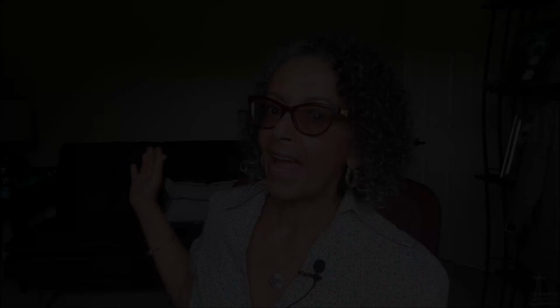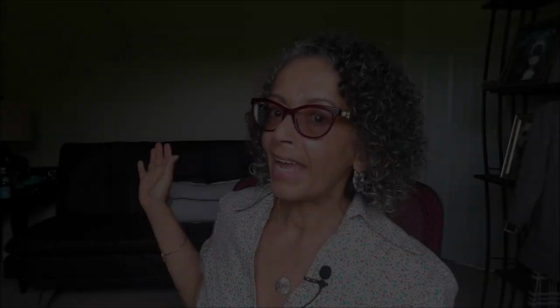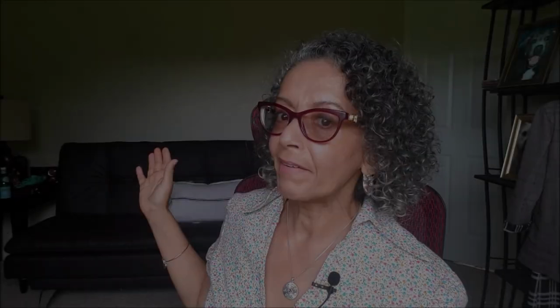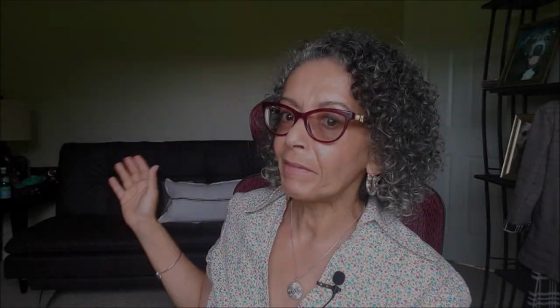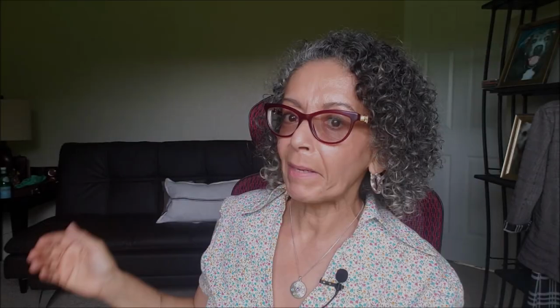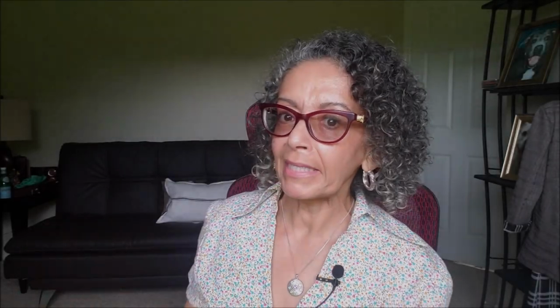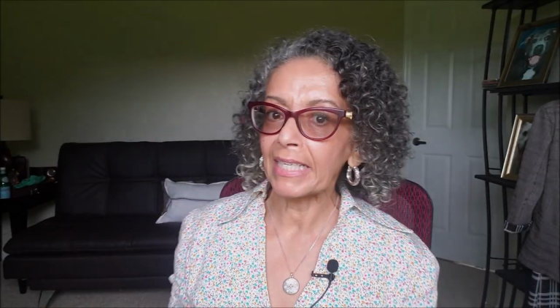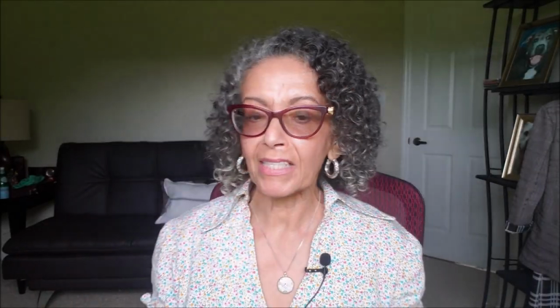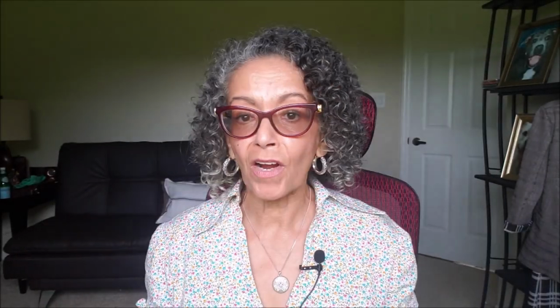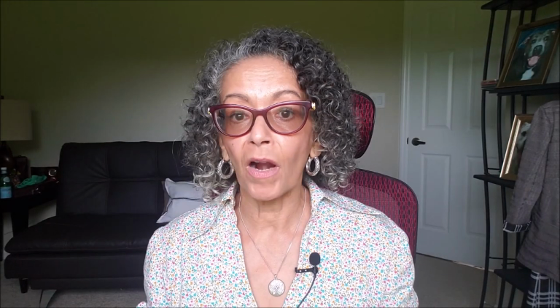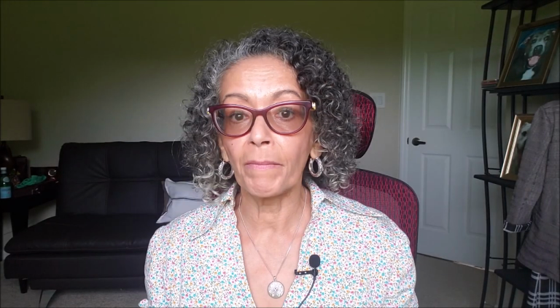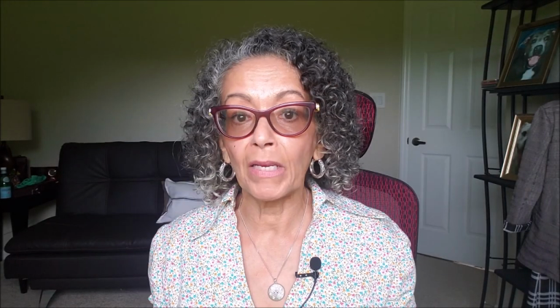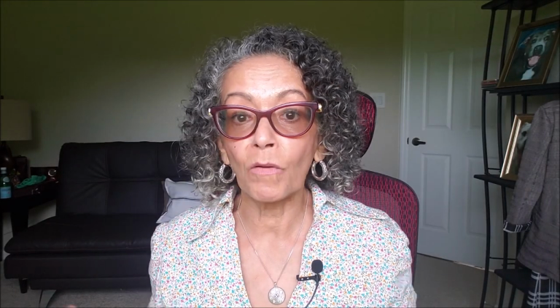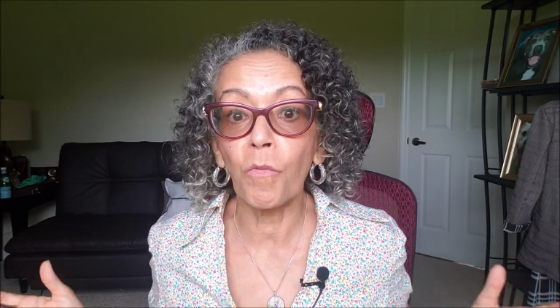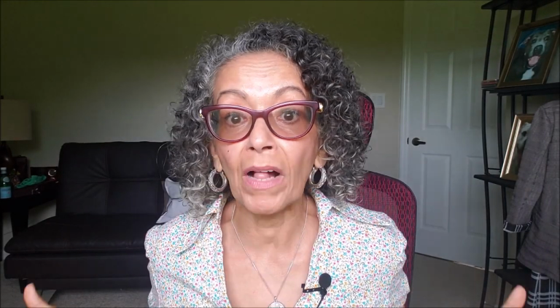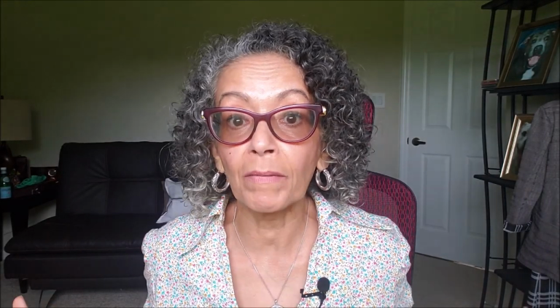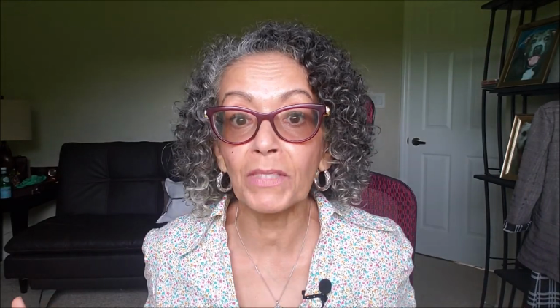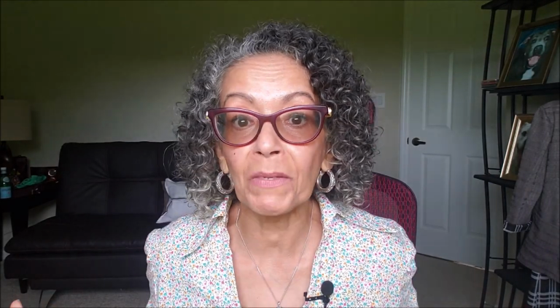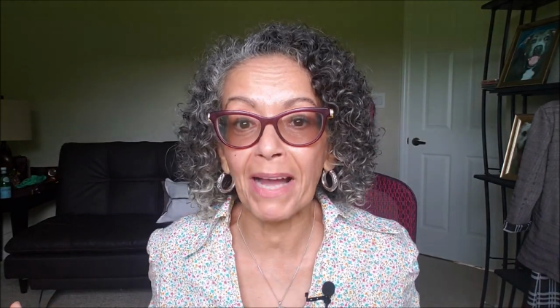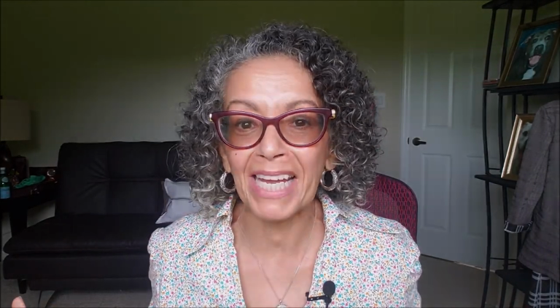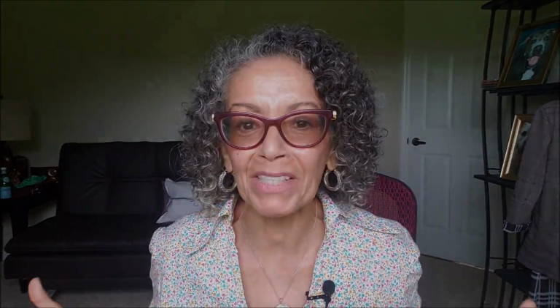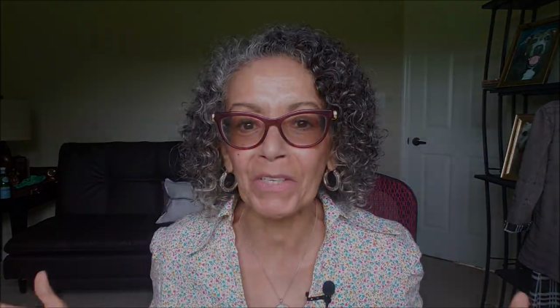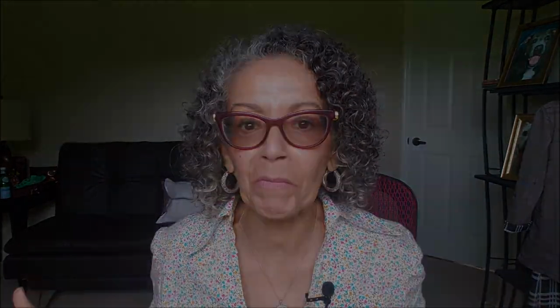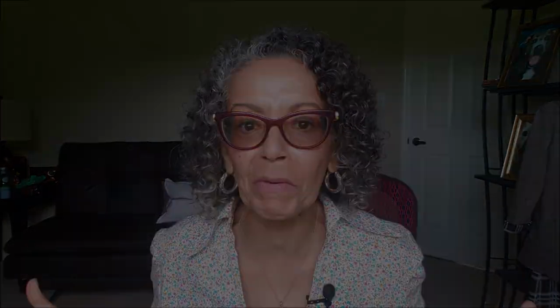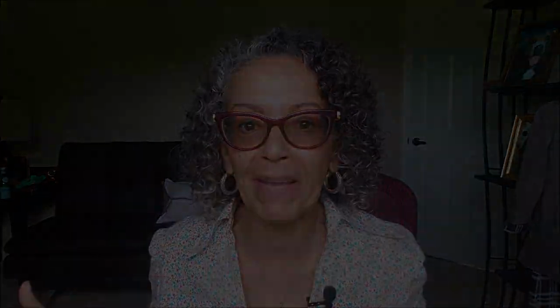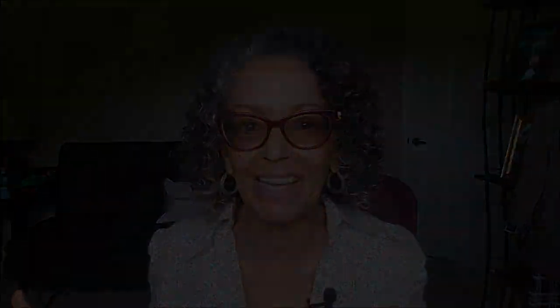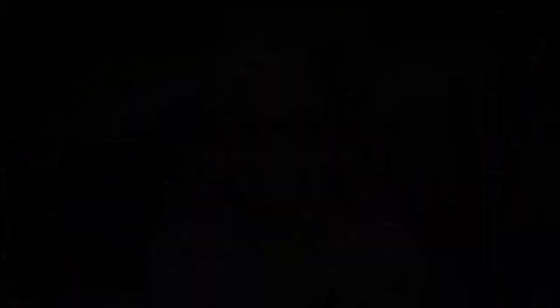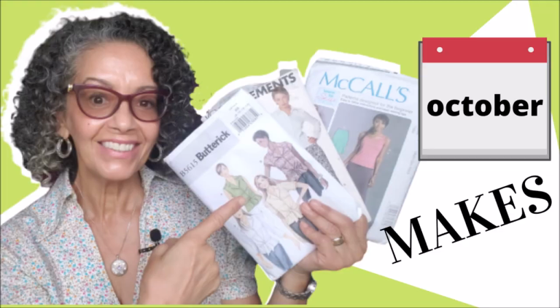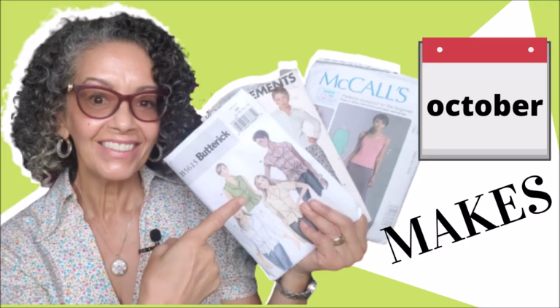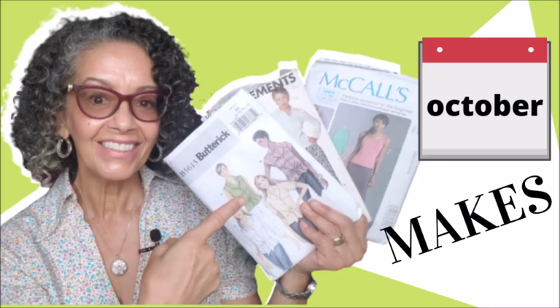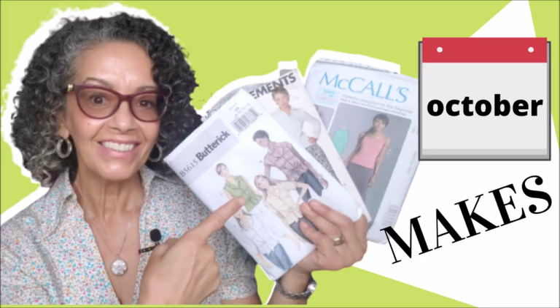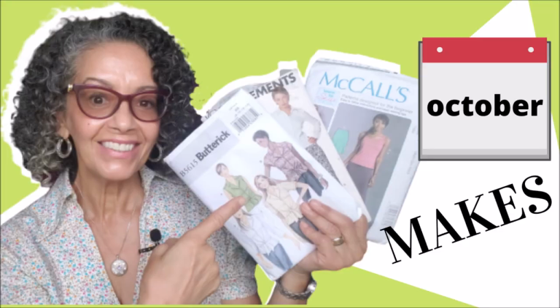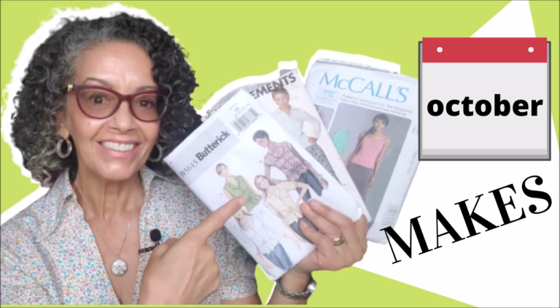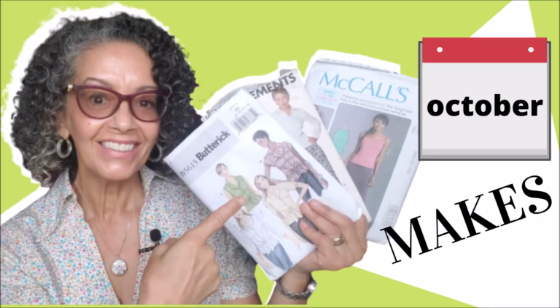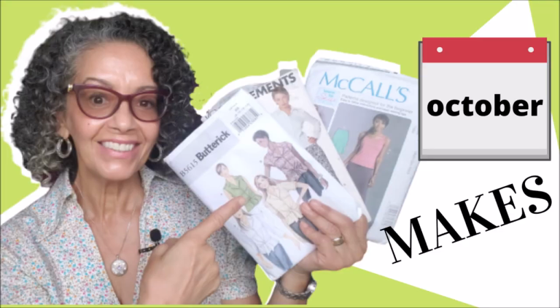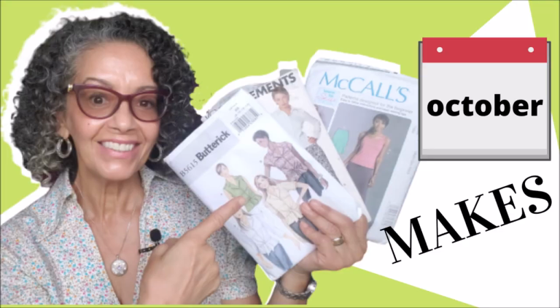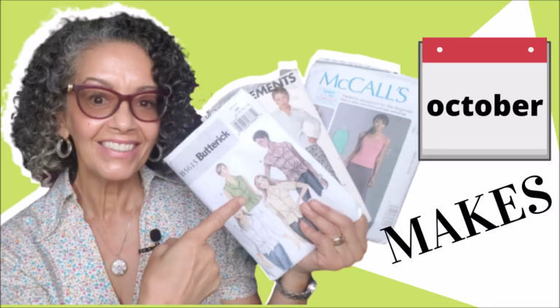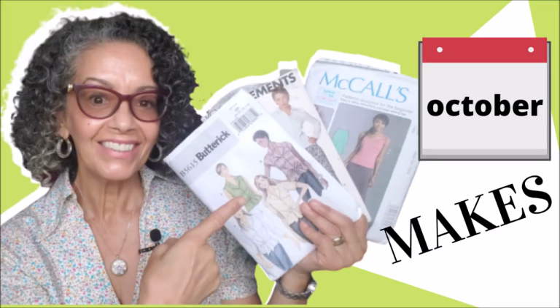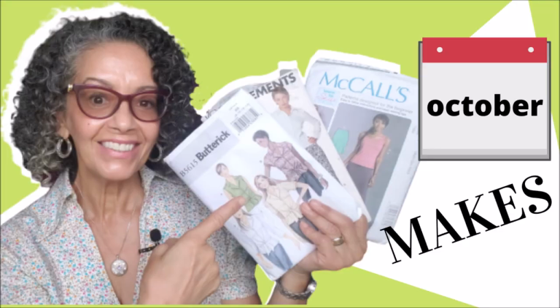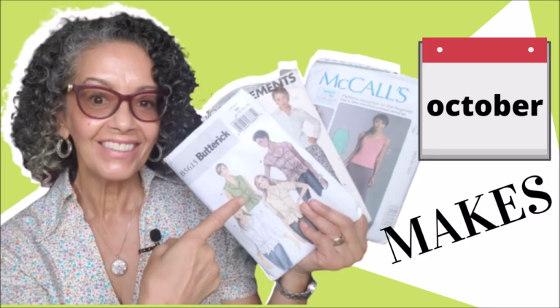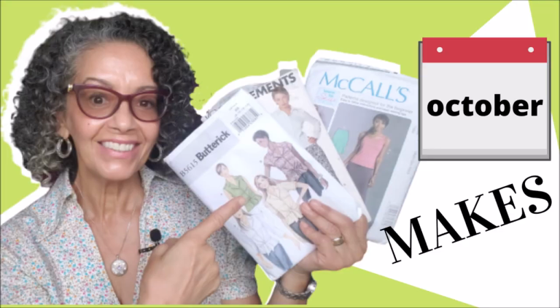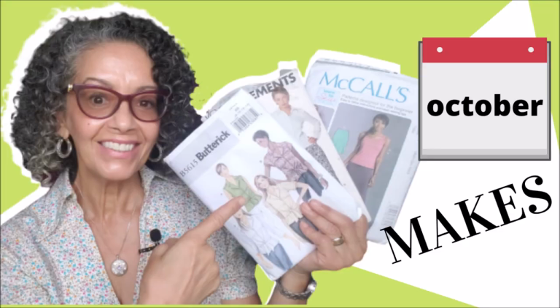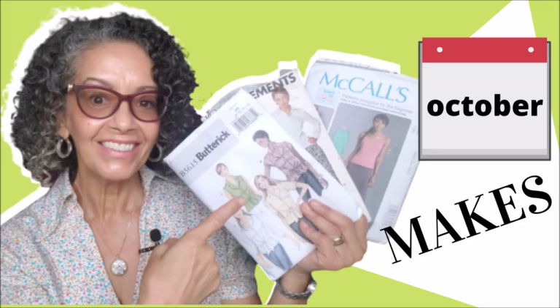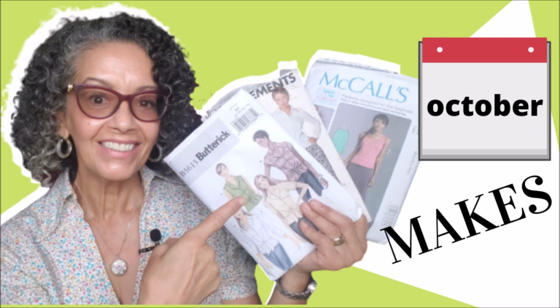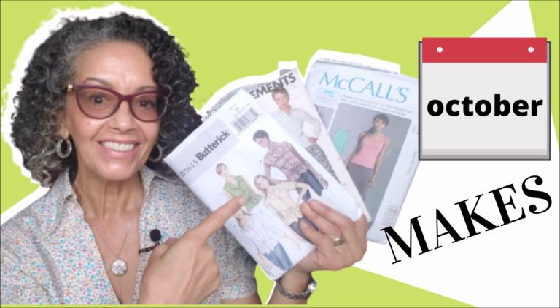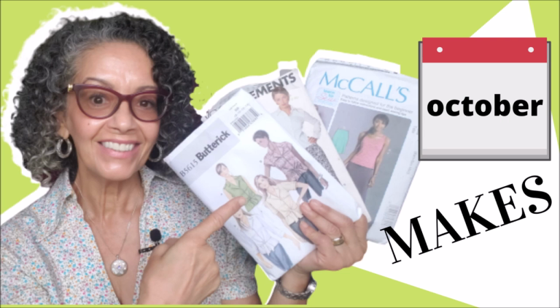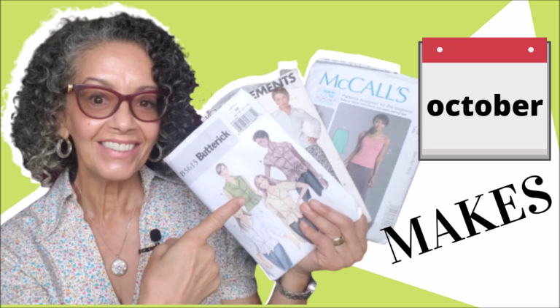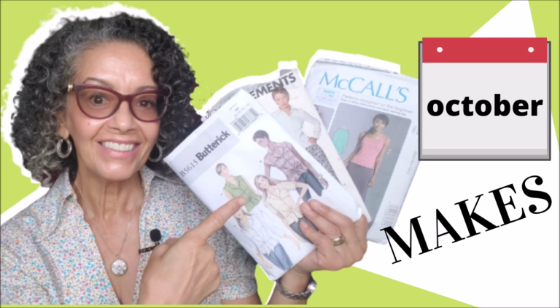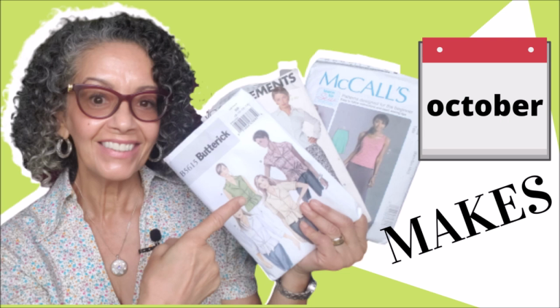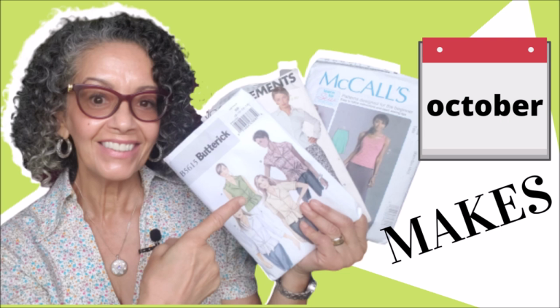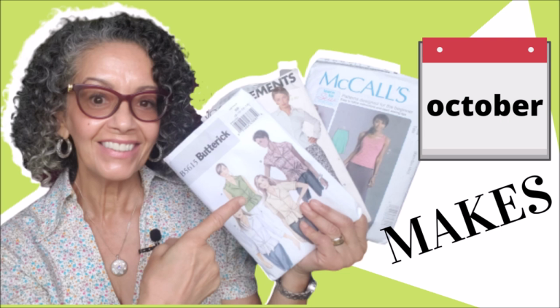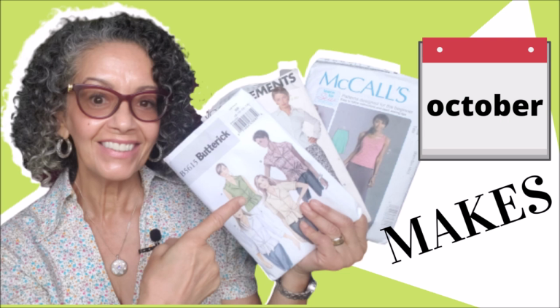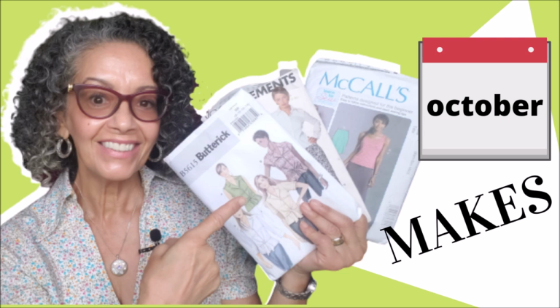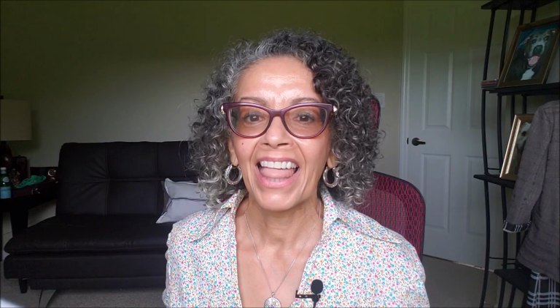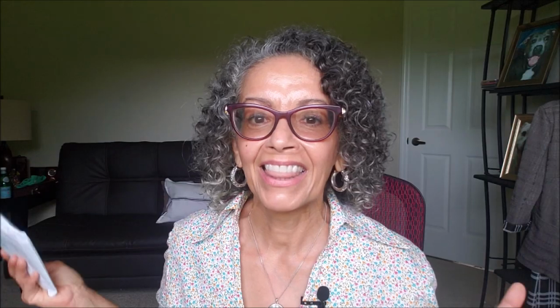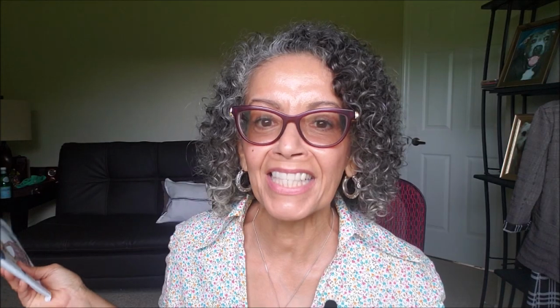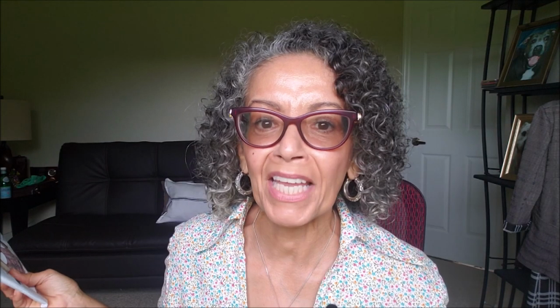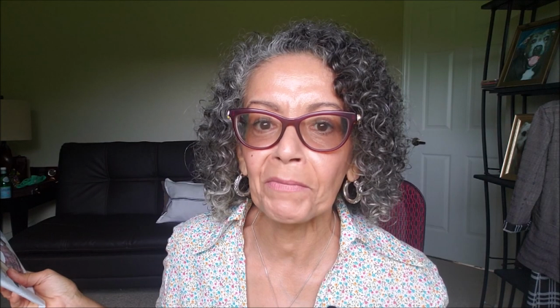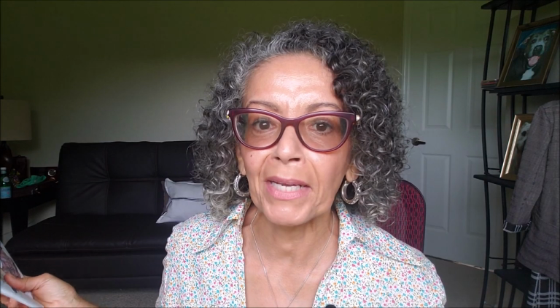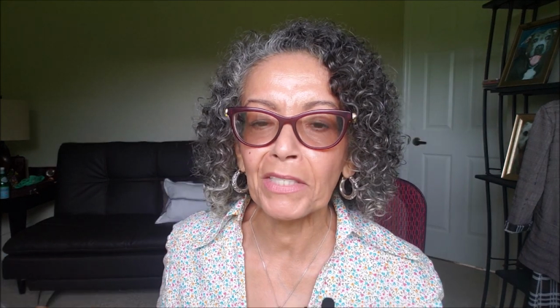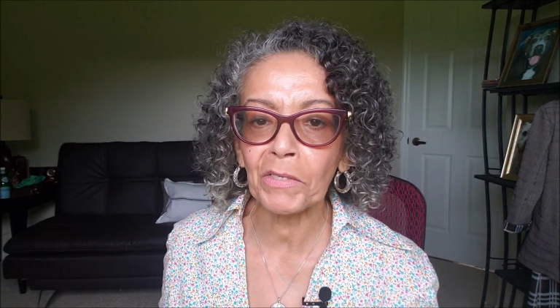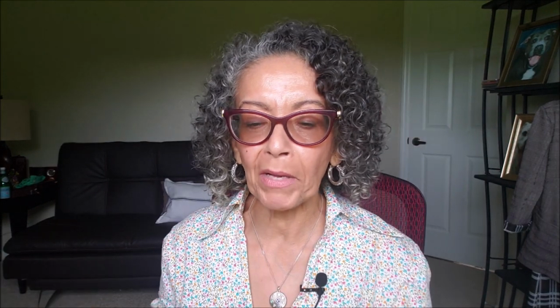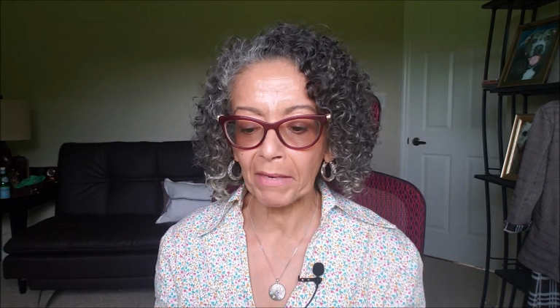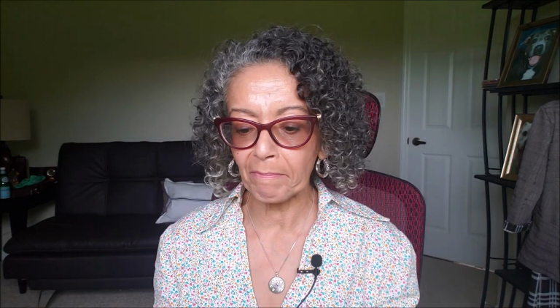Hey everybody, it's Carmen and welcome to my October Makes. Let's get right to it.